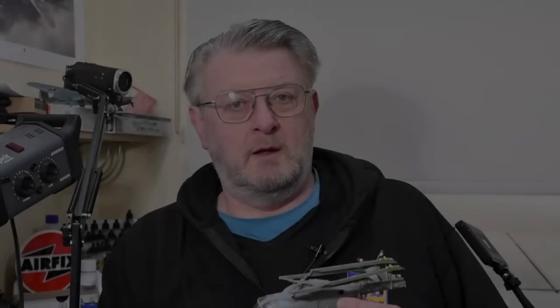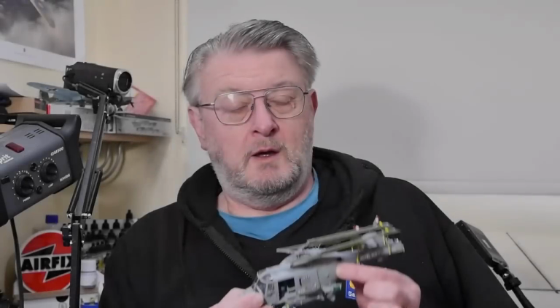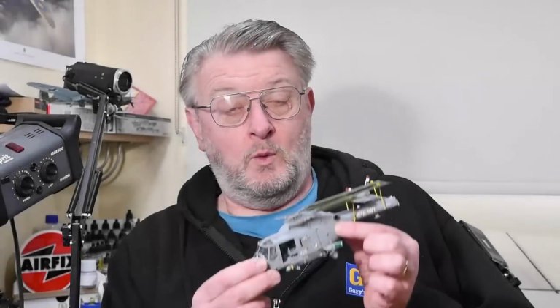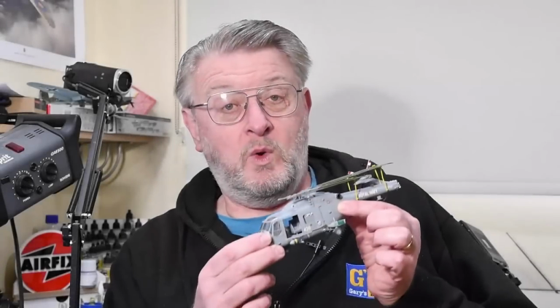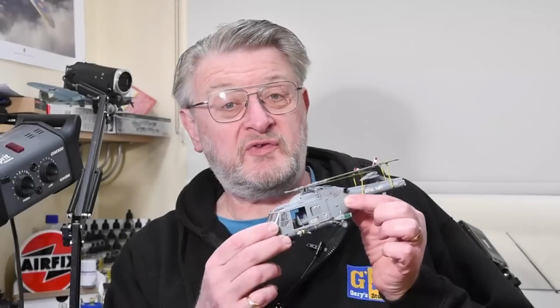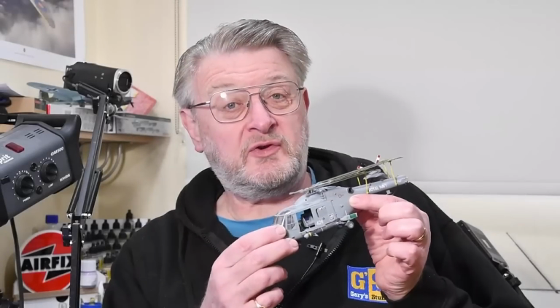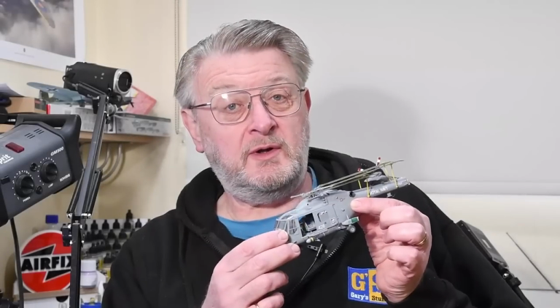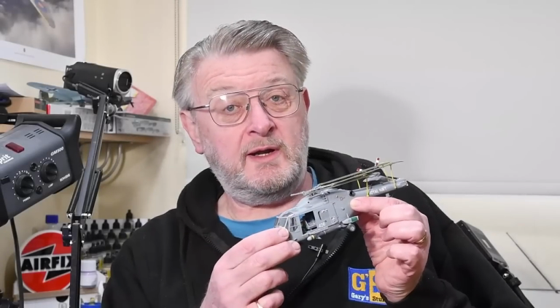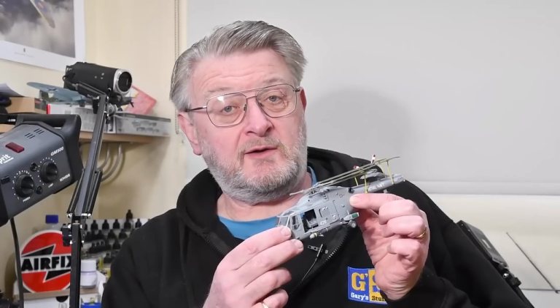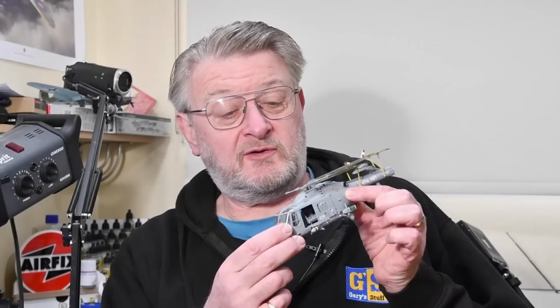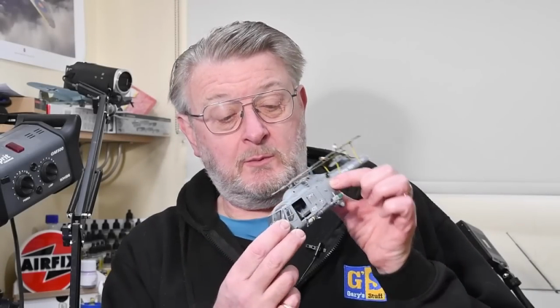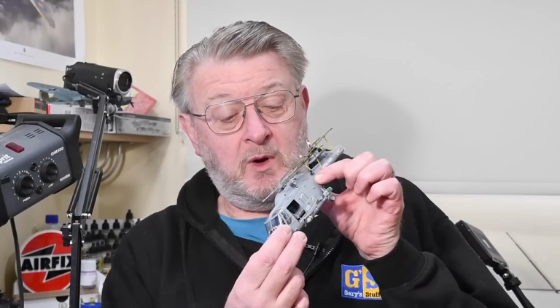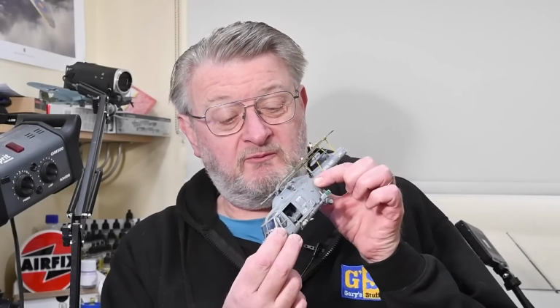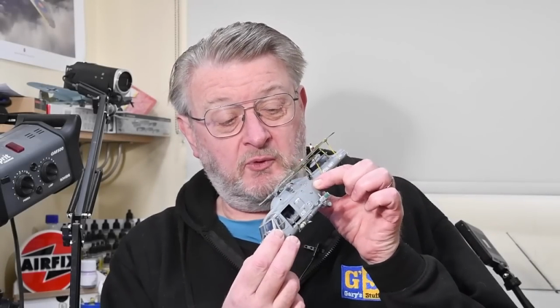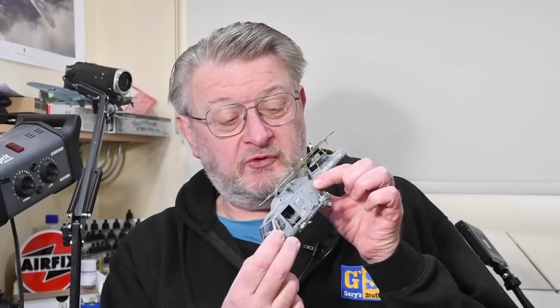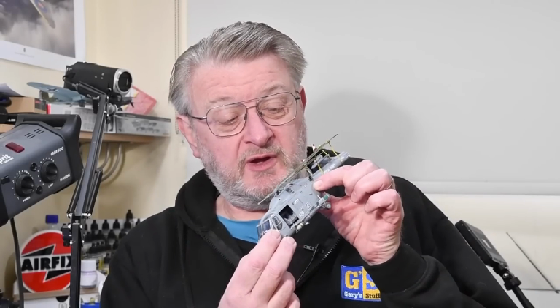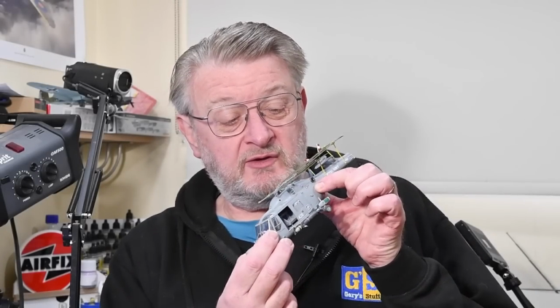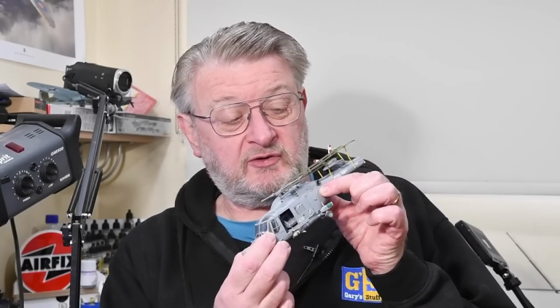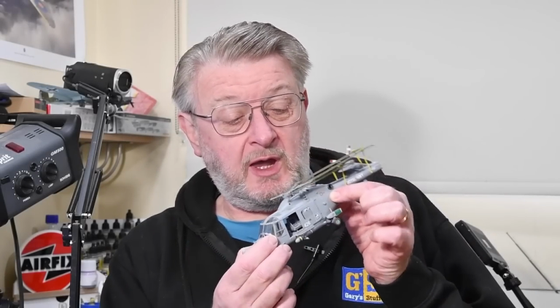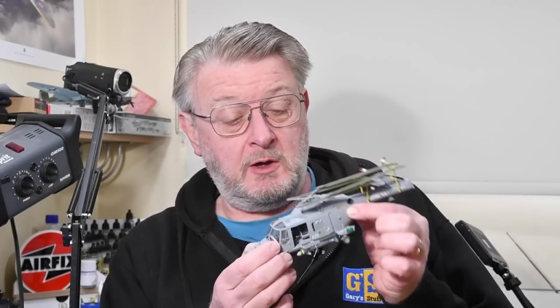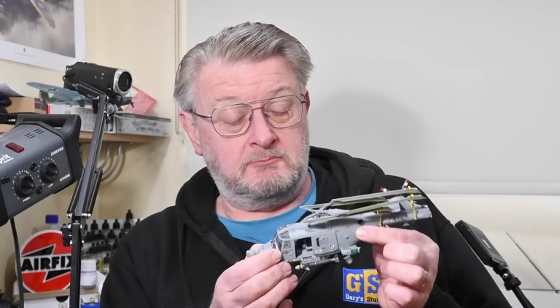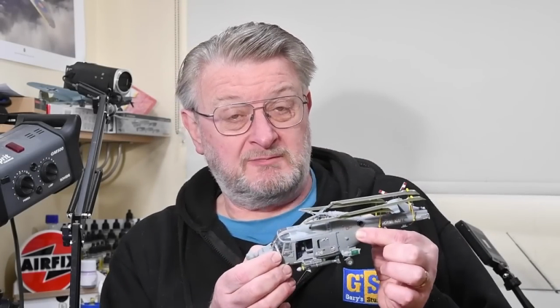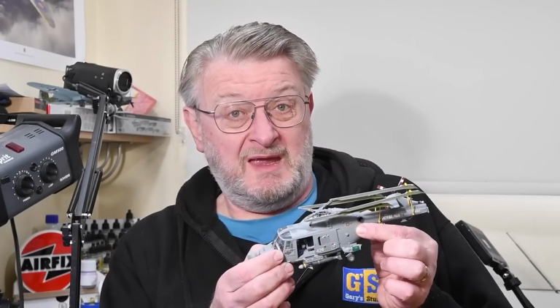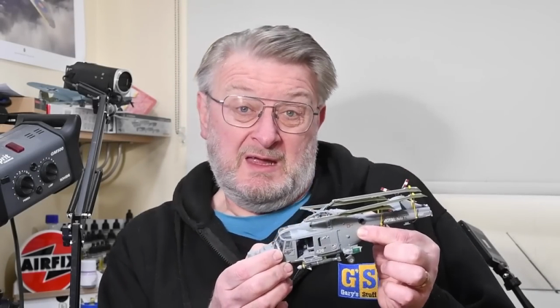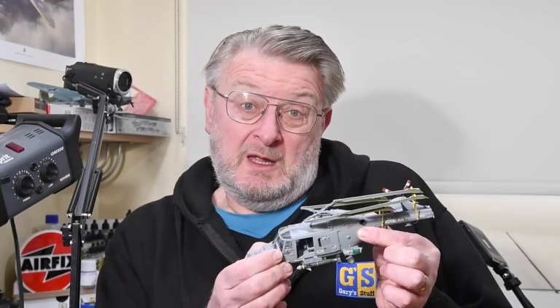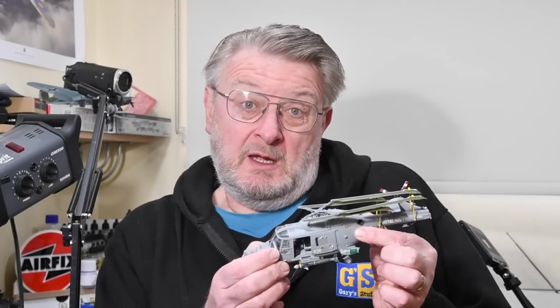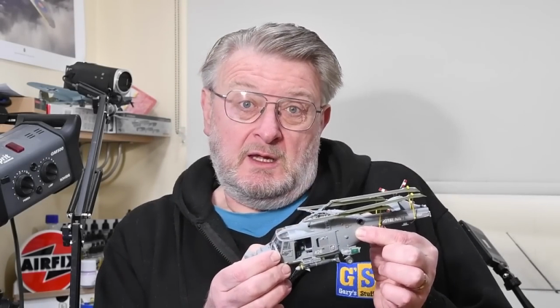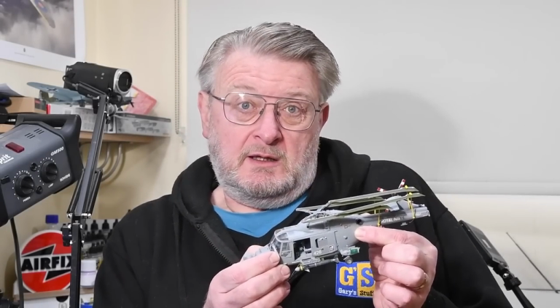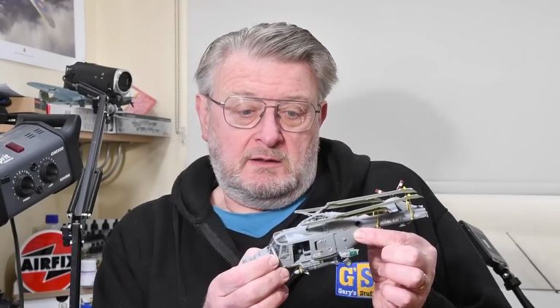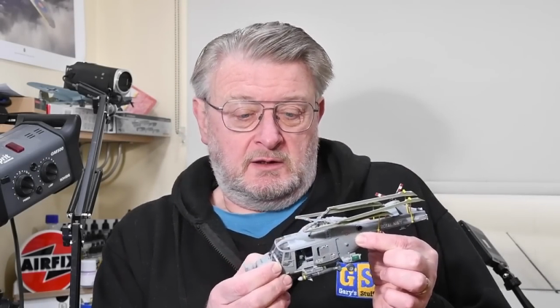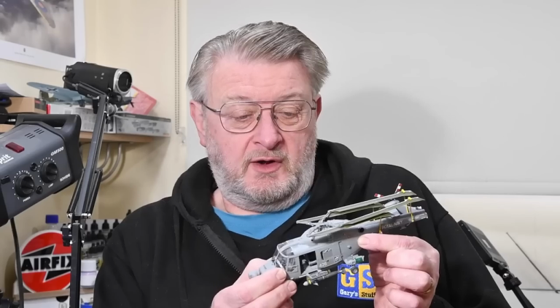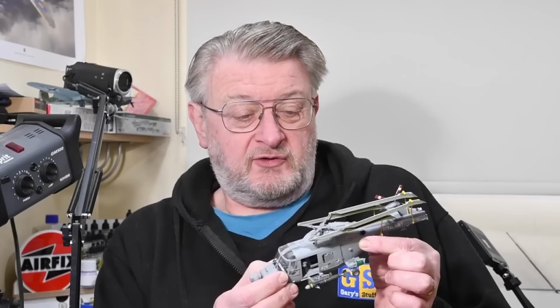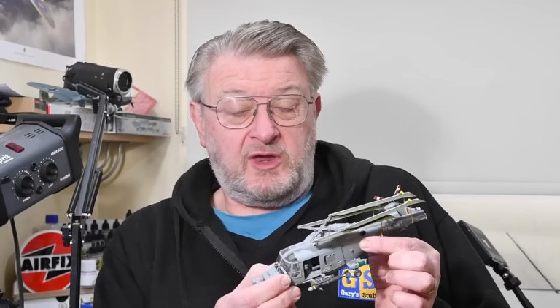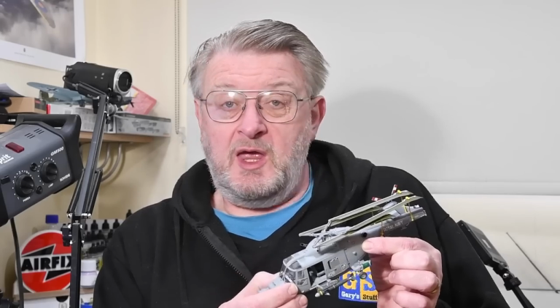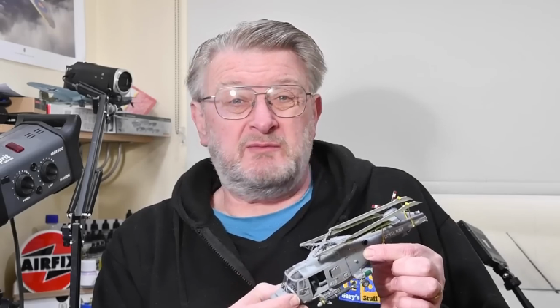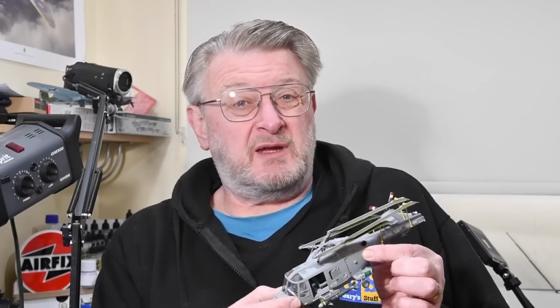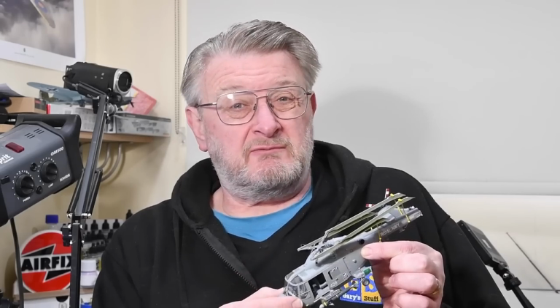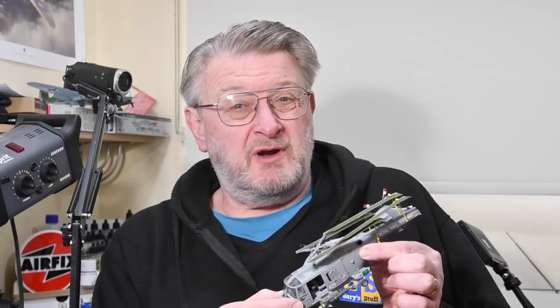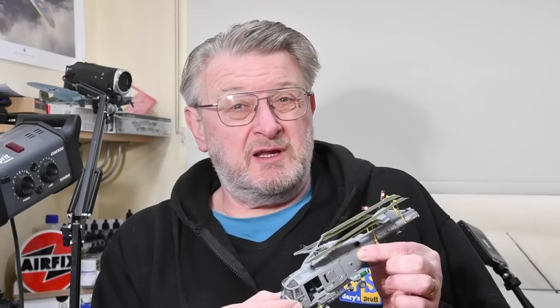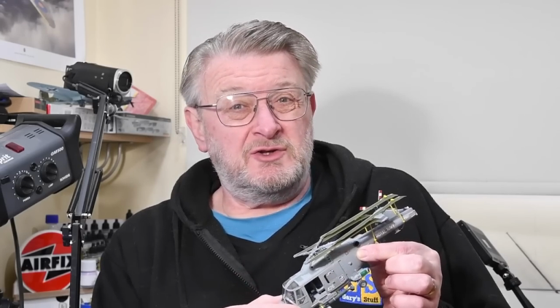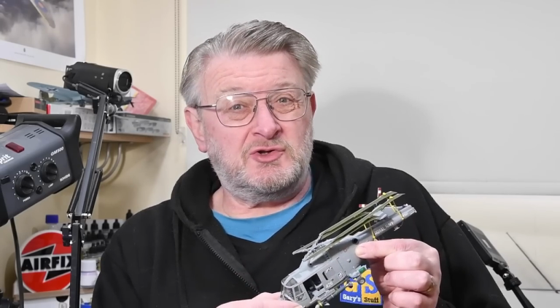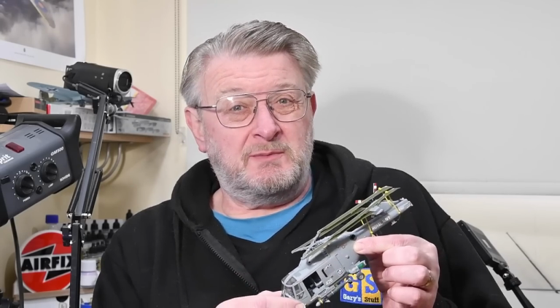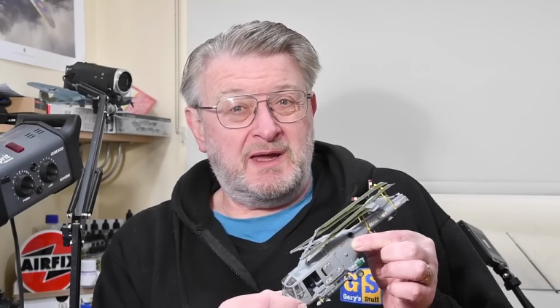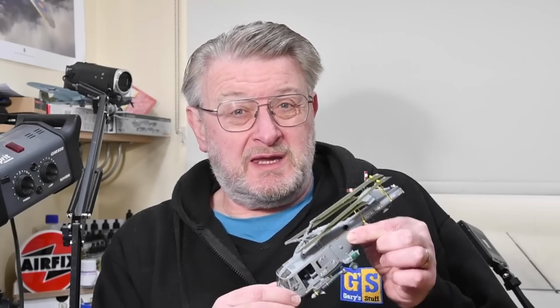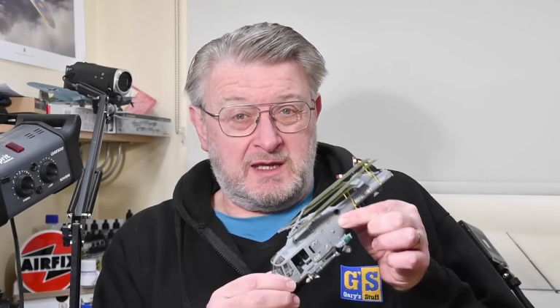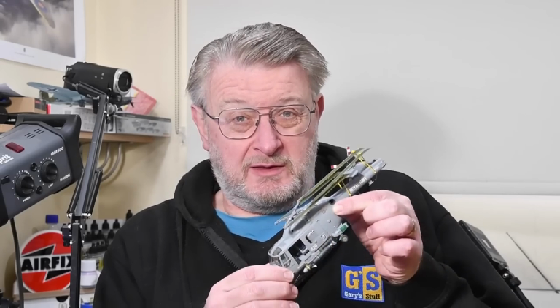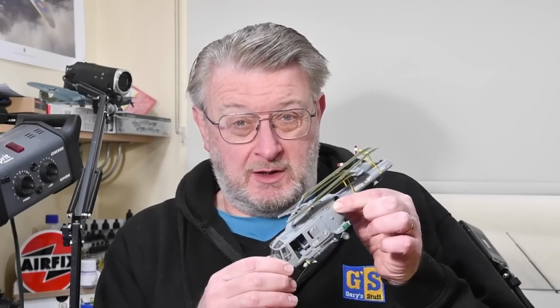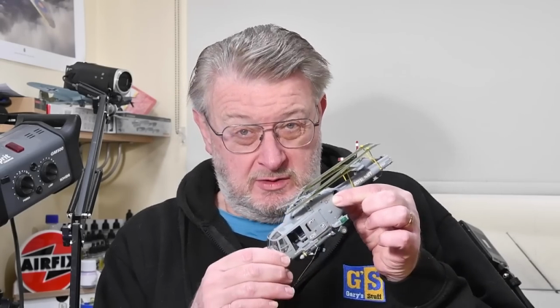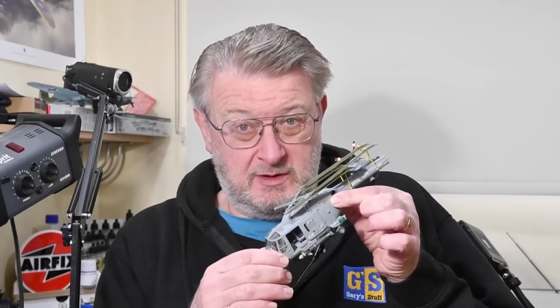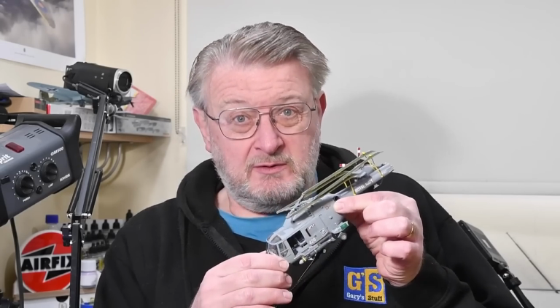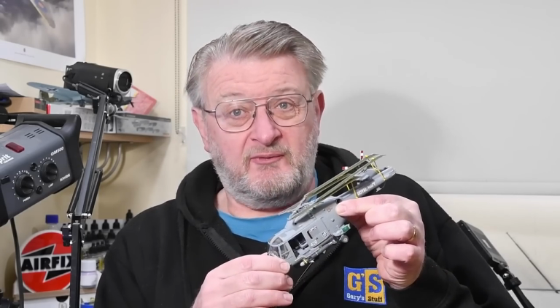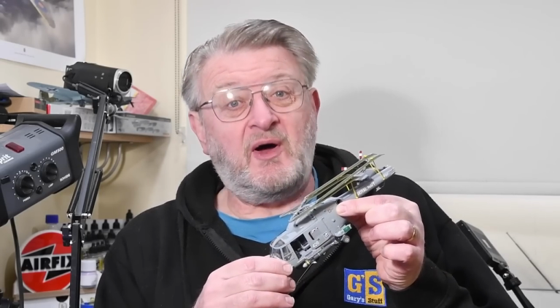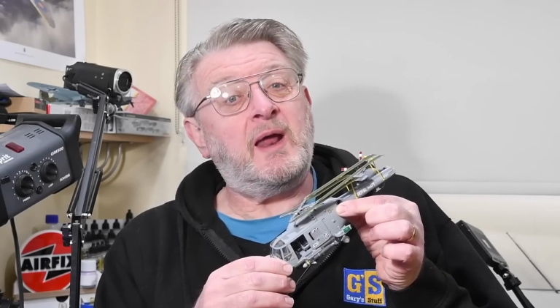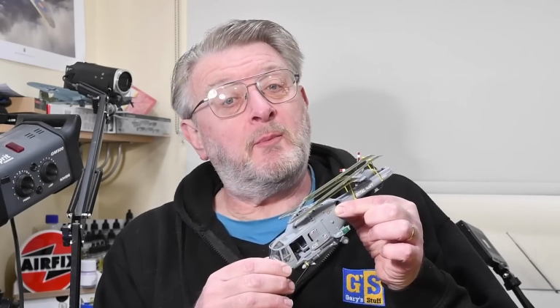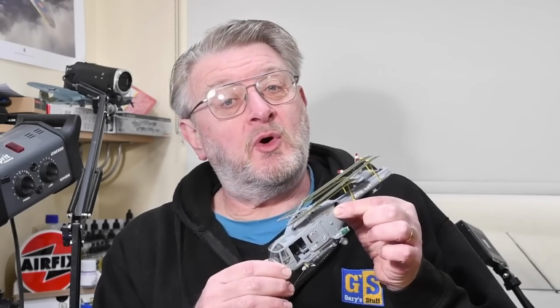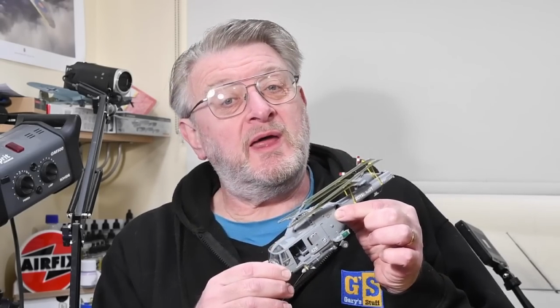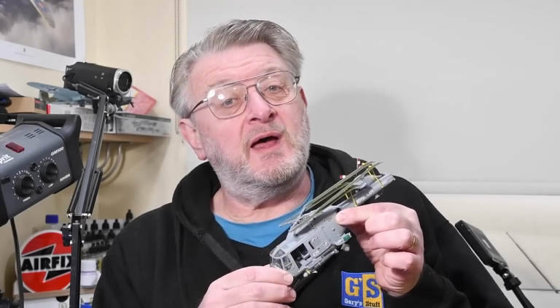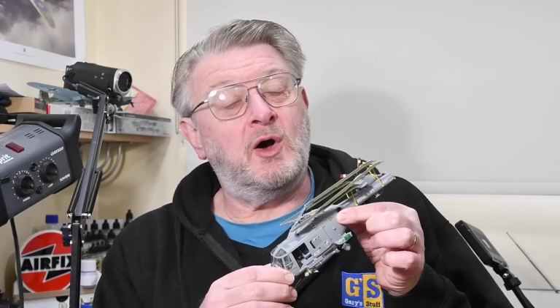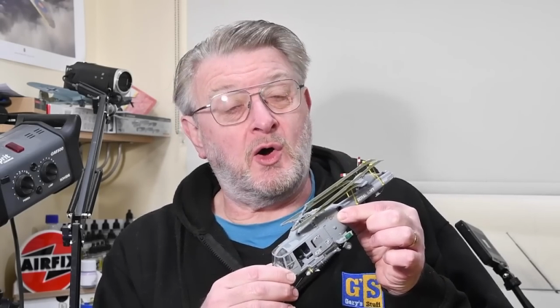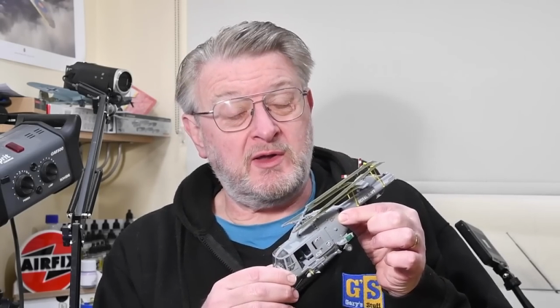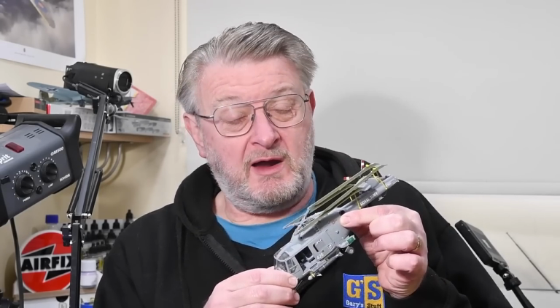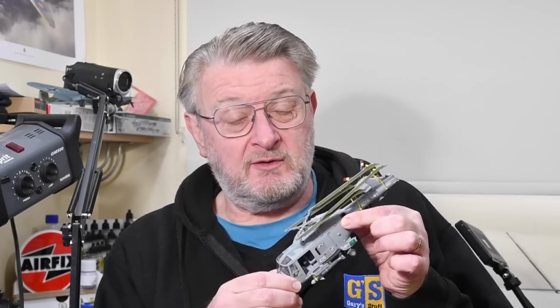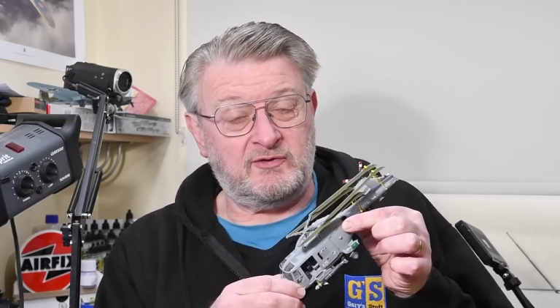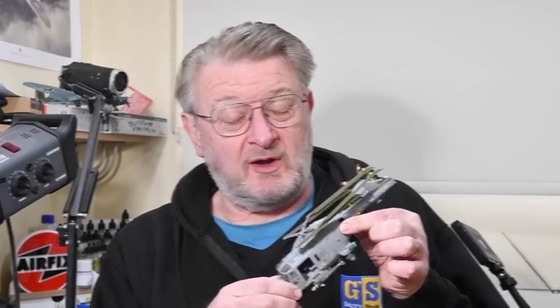We're looking at the Lynx in 1:48 scale. Nice kit, didn't really enjoy making it though. Find out more here on Gary's Stuff.